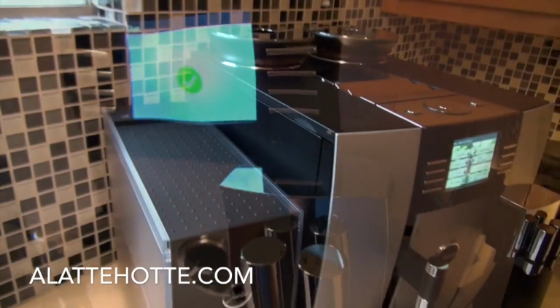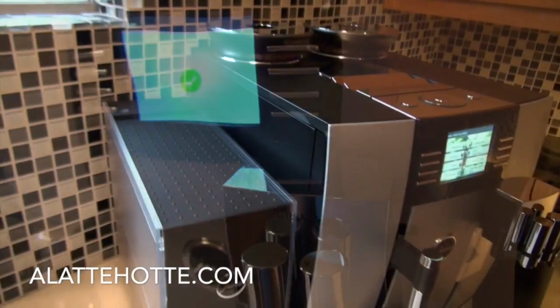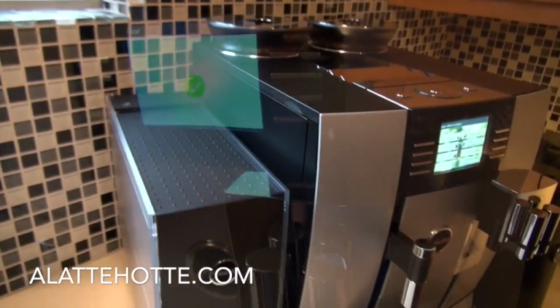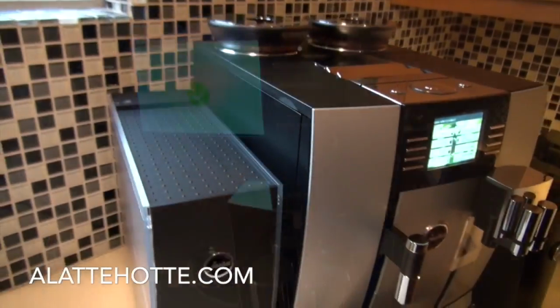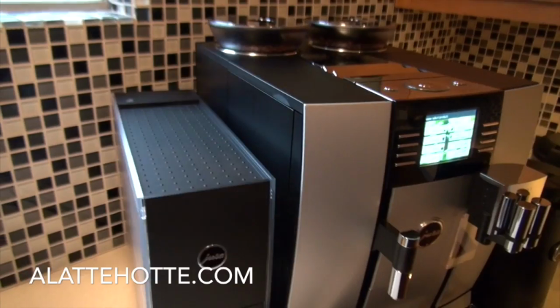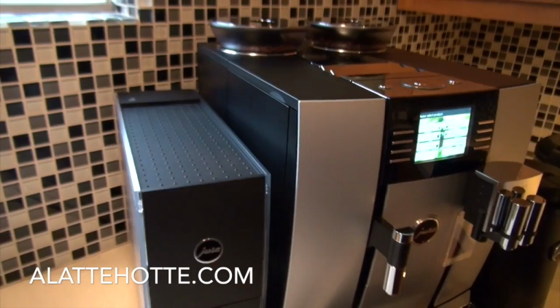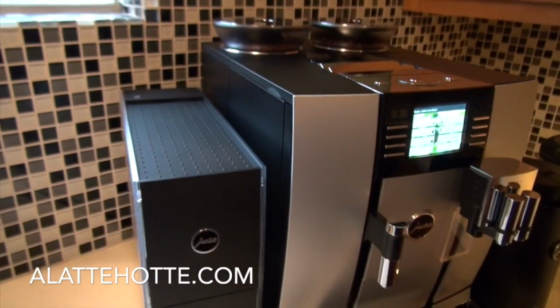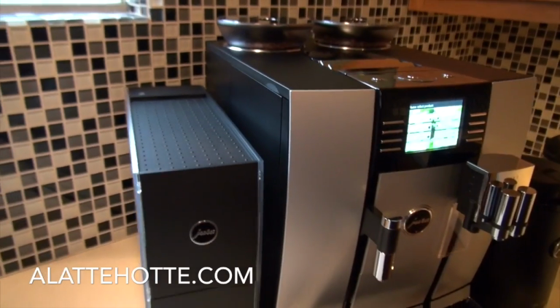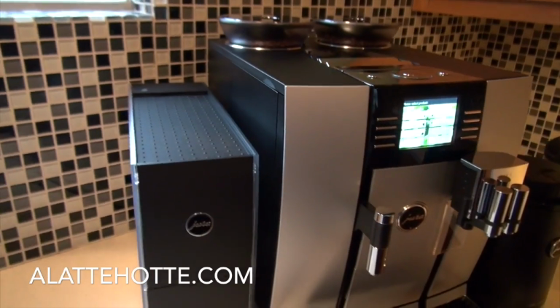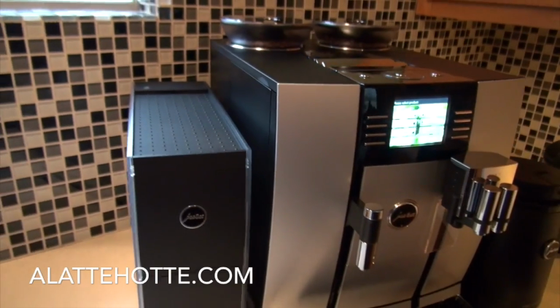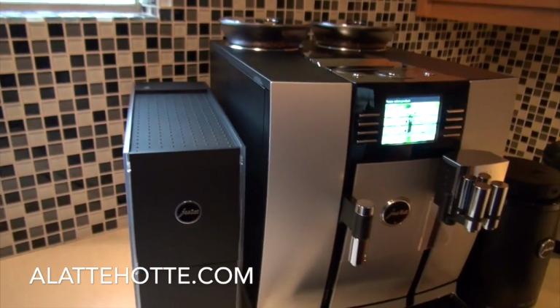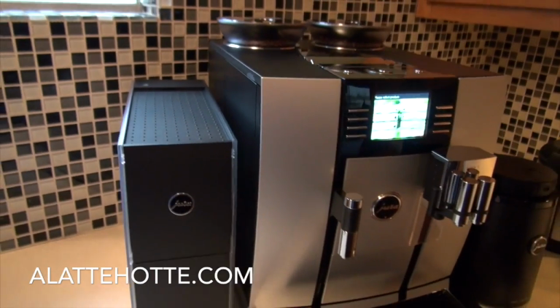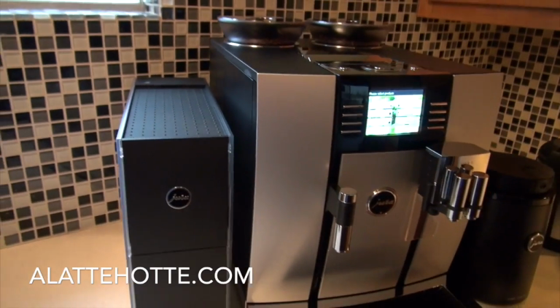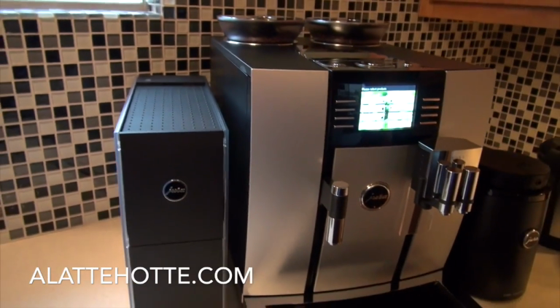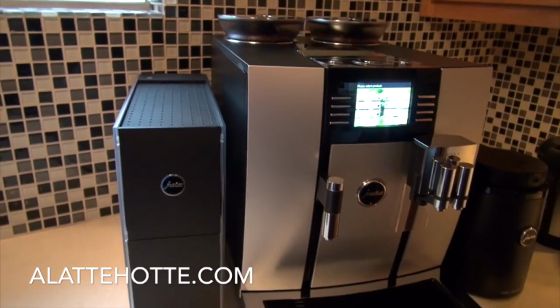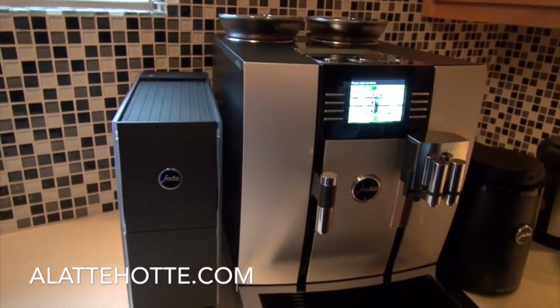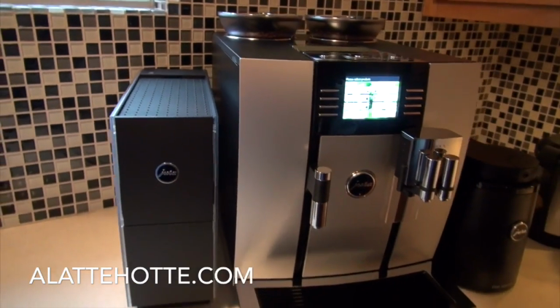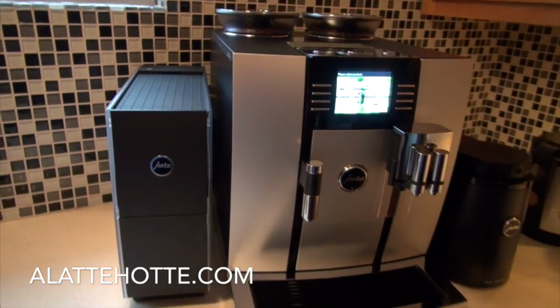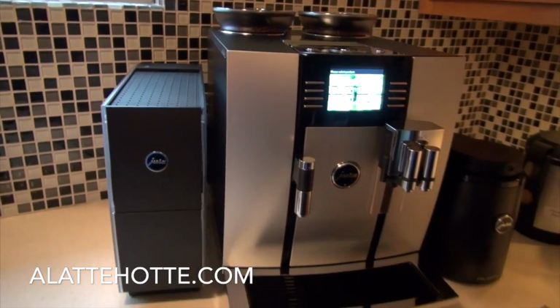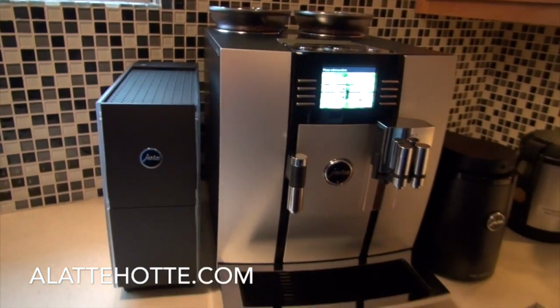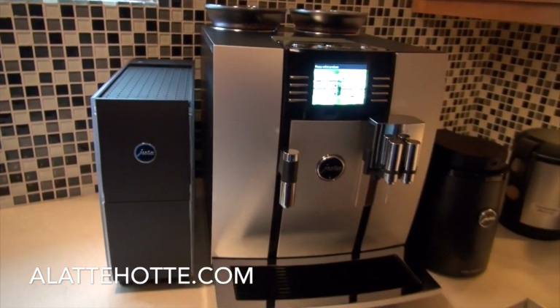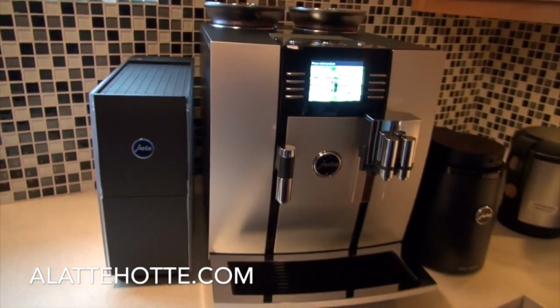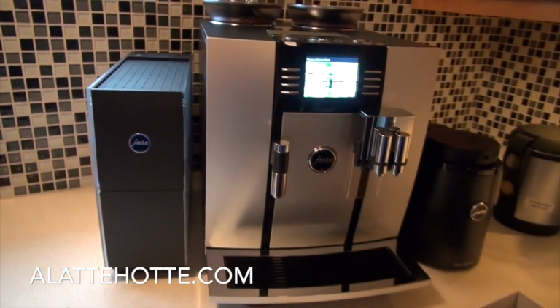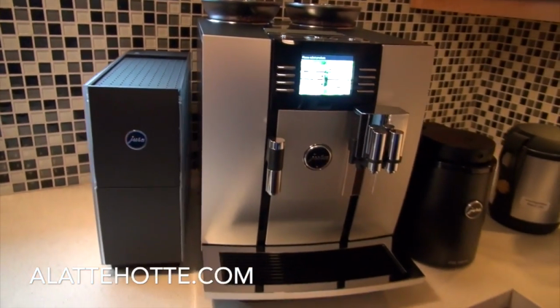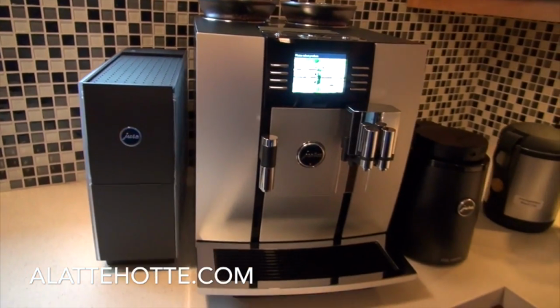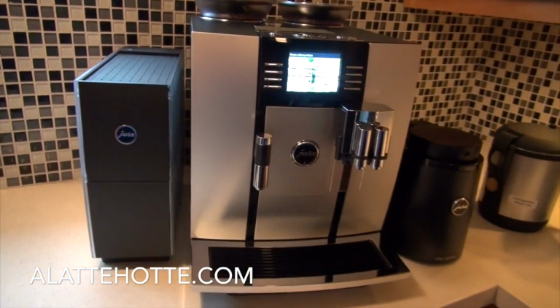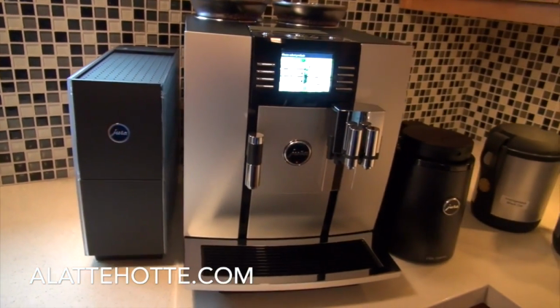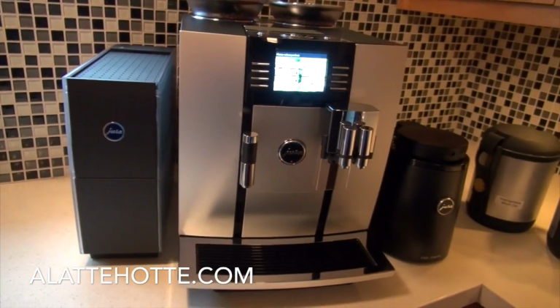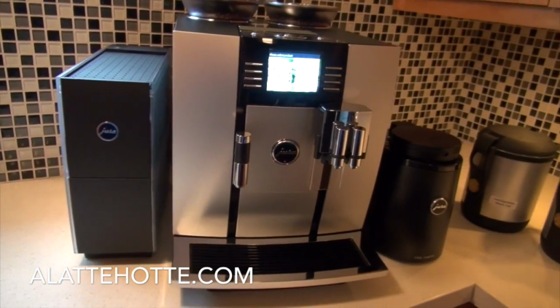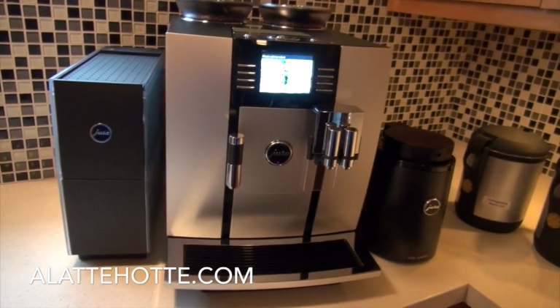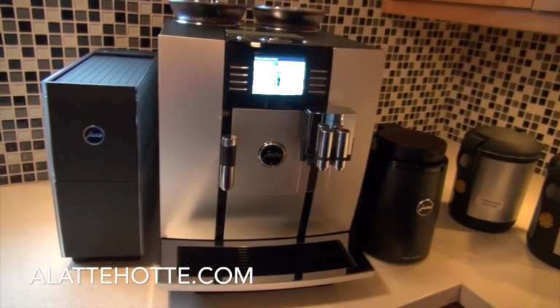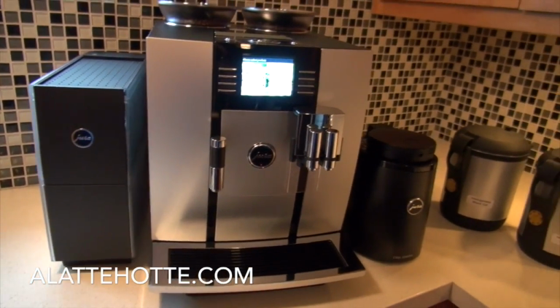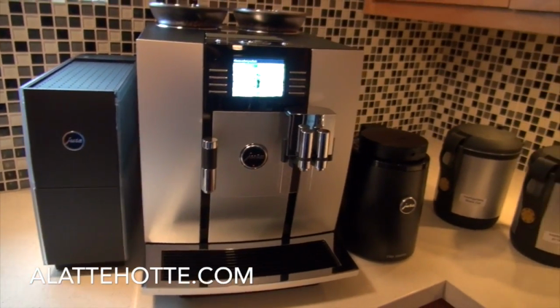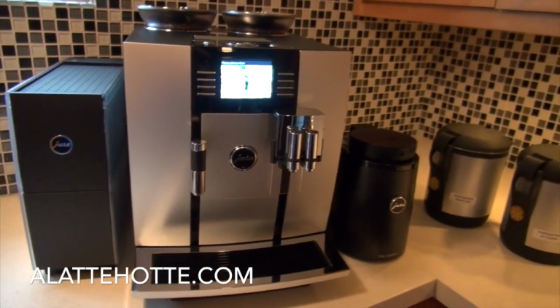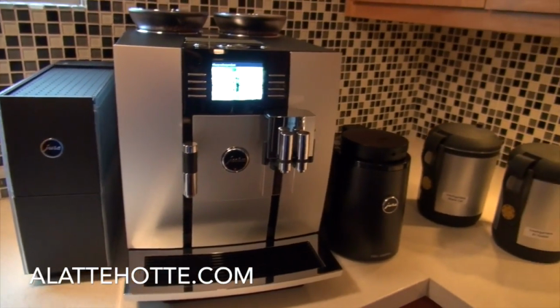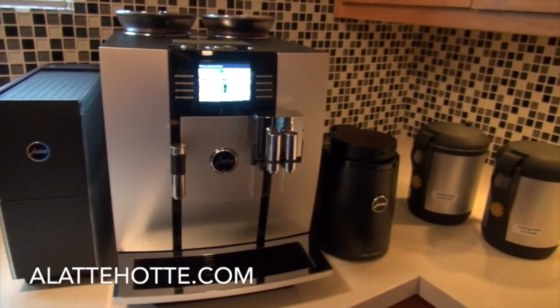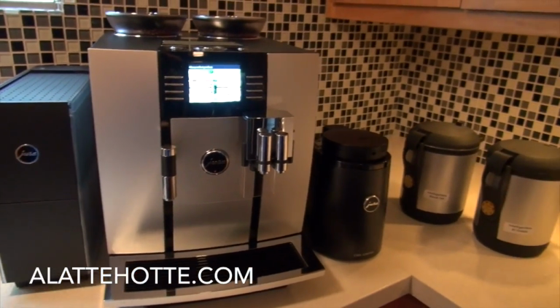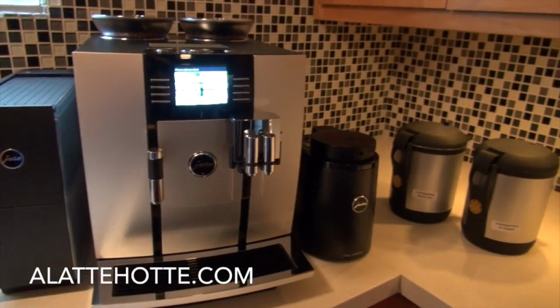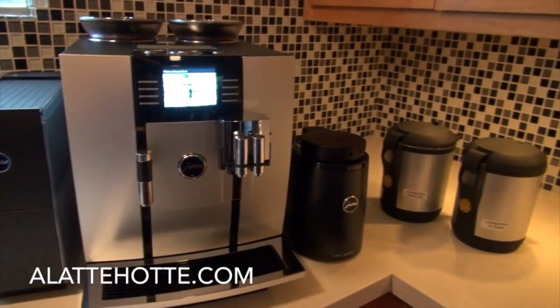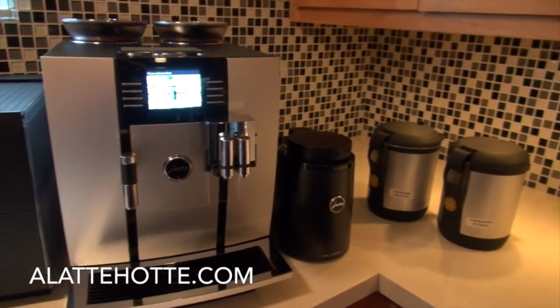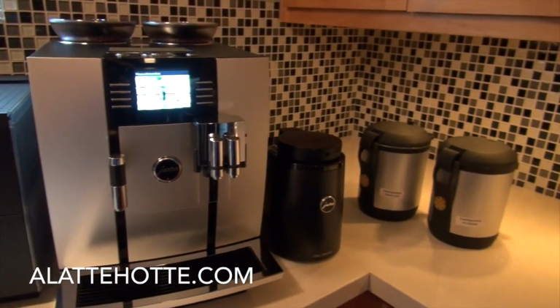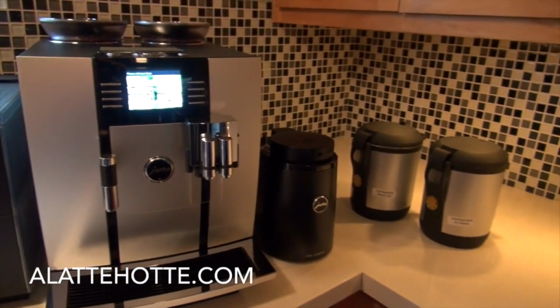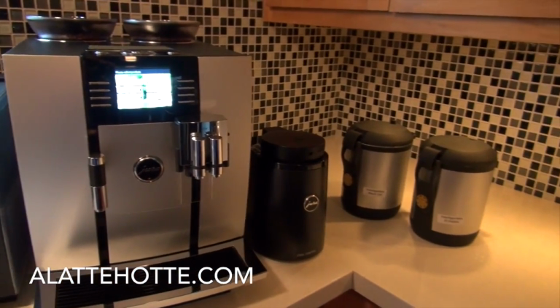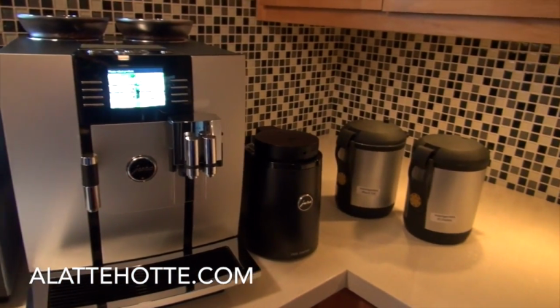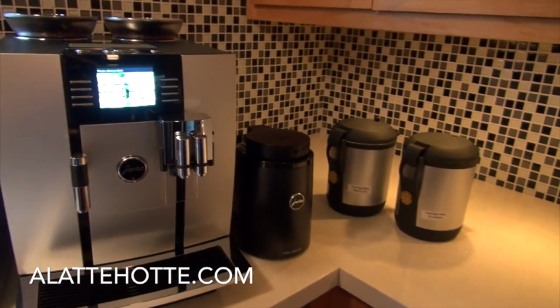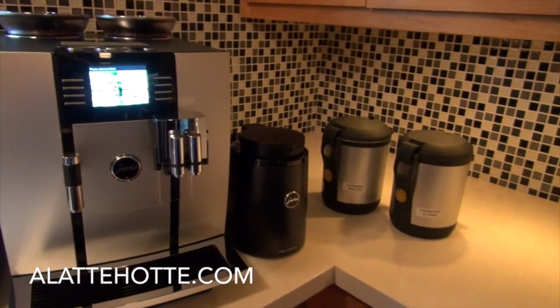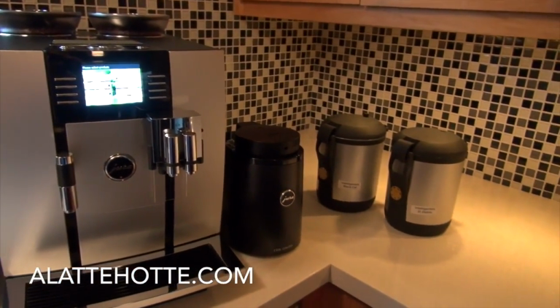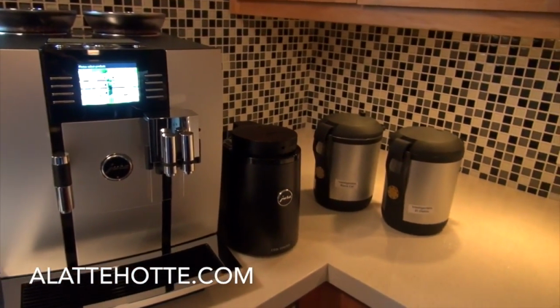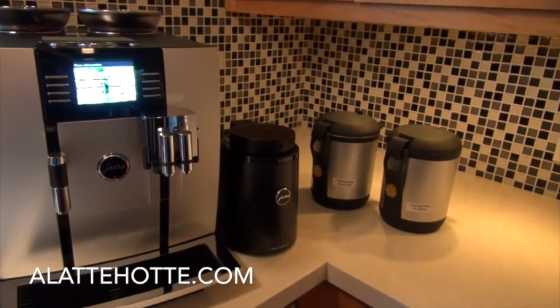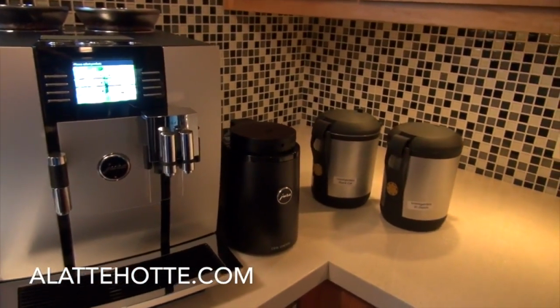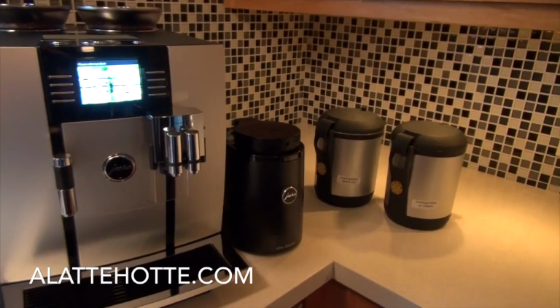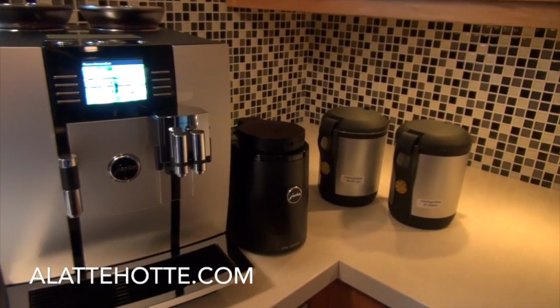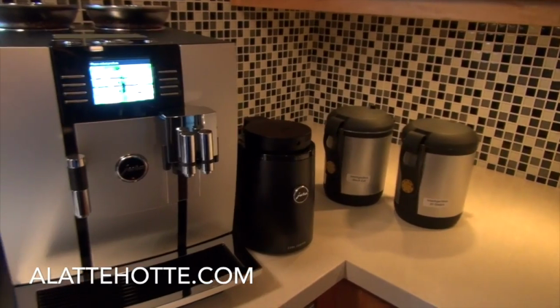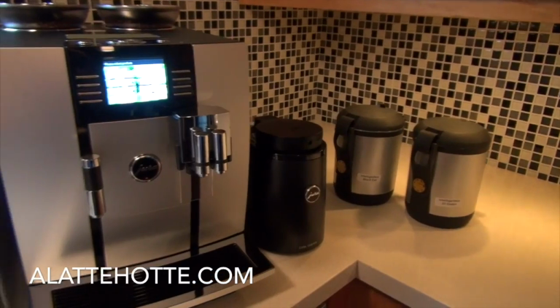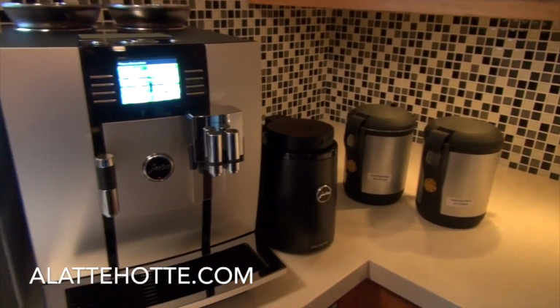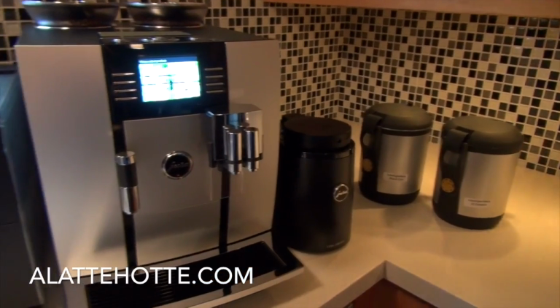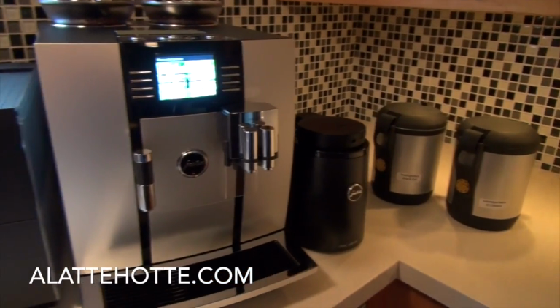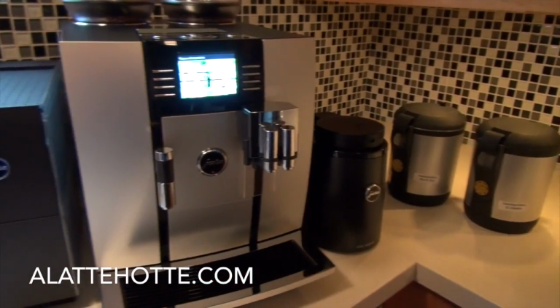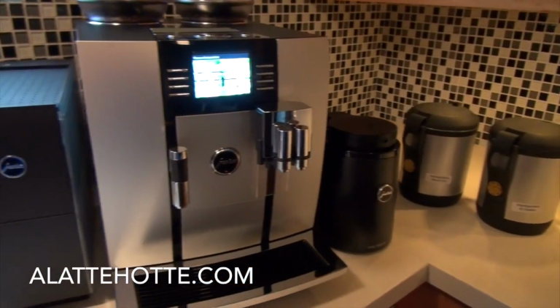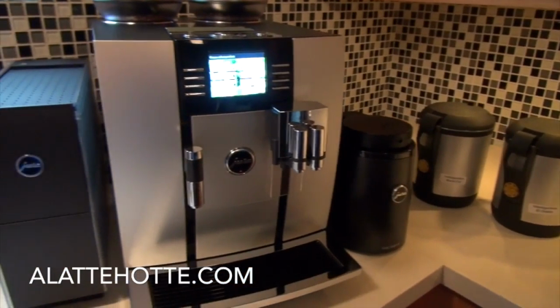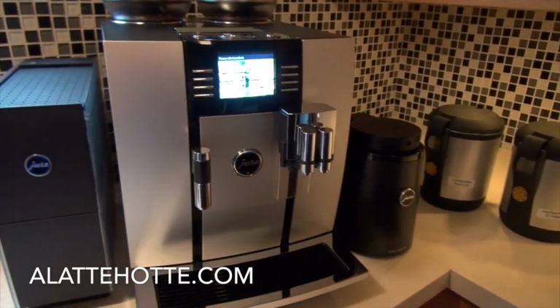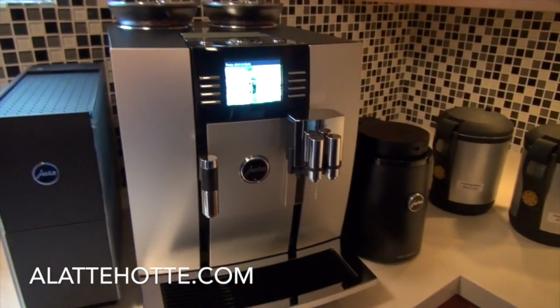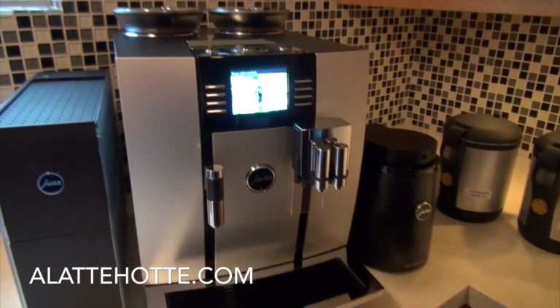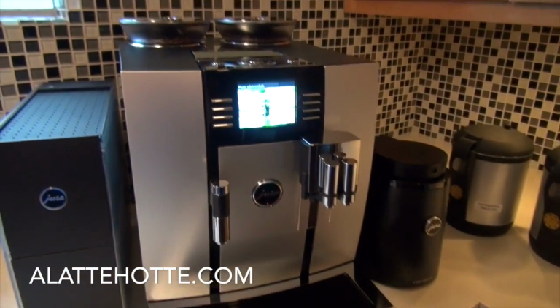I hope you've enjoyed watching our Giga 5 video. If you have any questions, please visit us on the web at alattehotte.com.